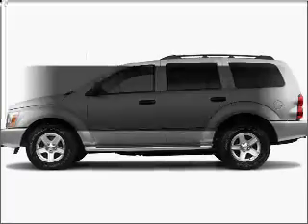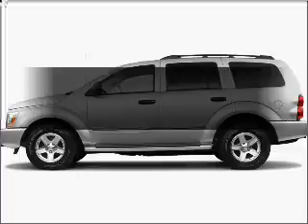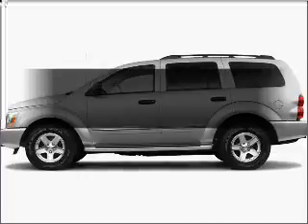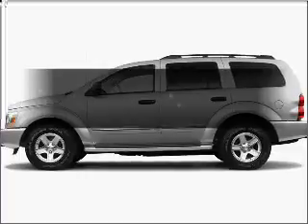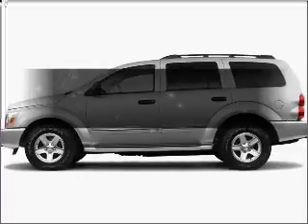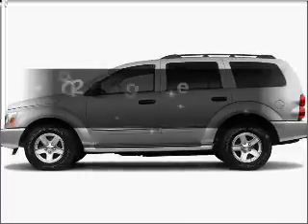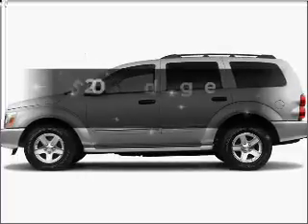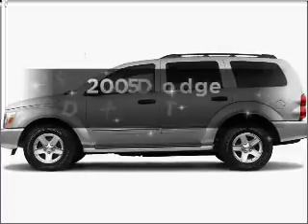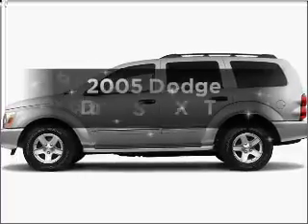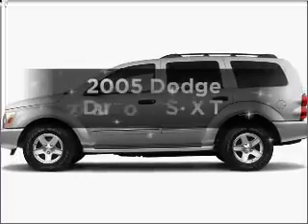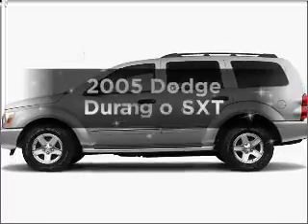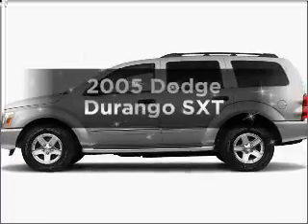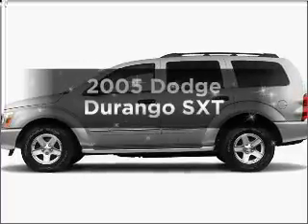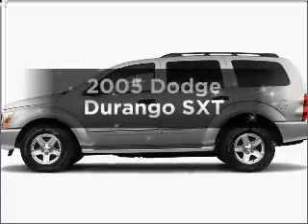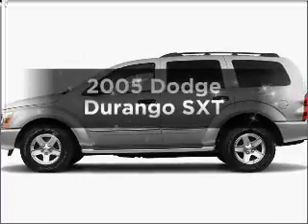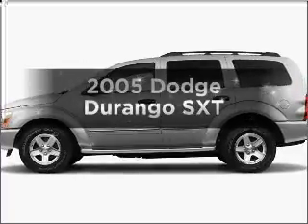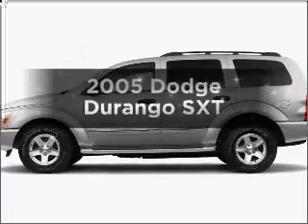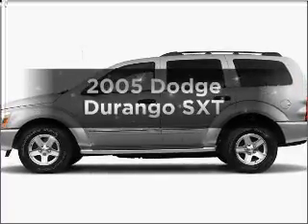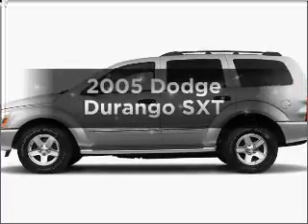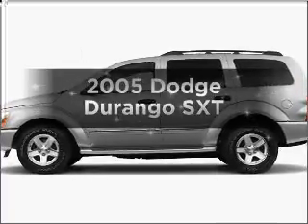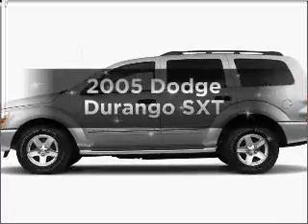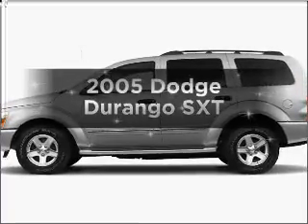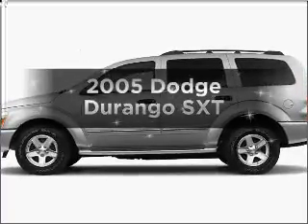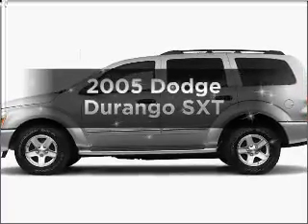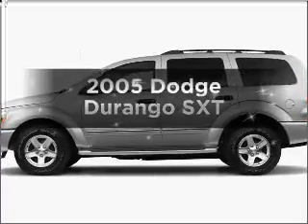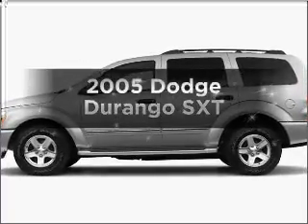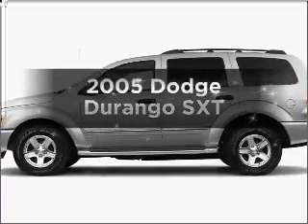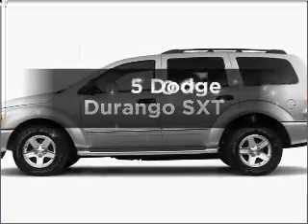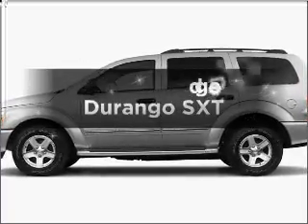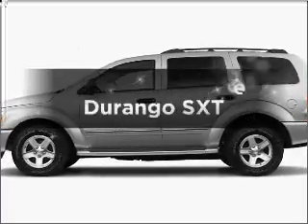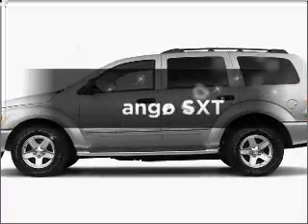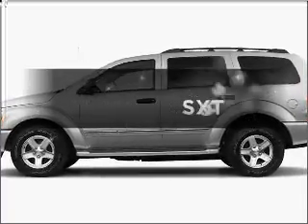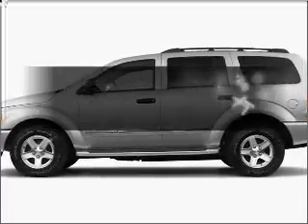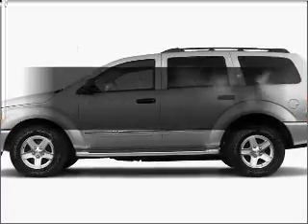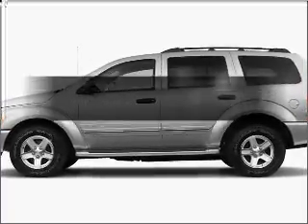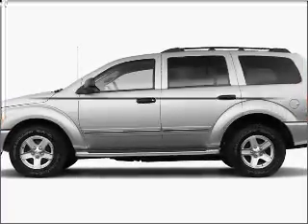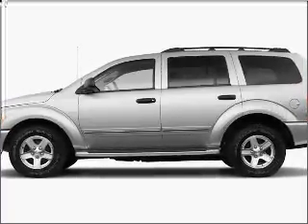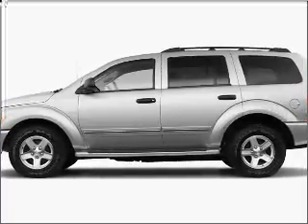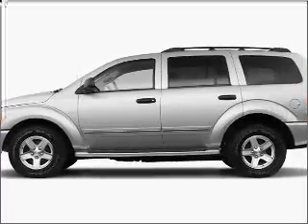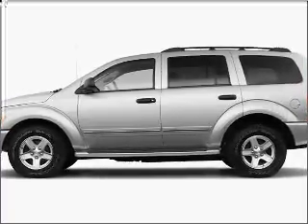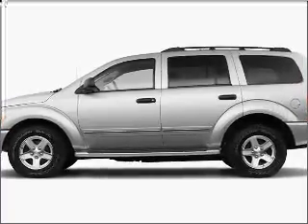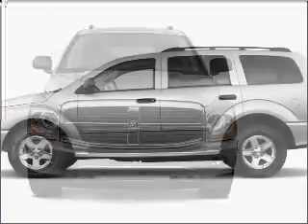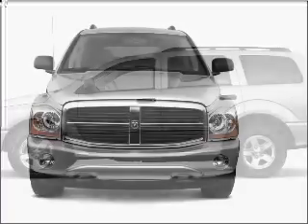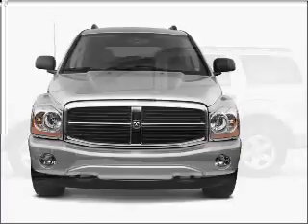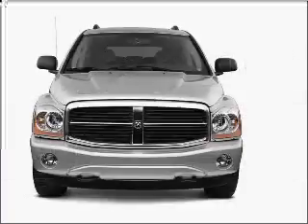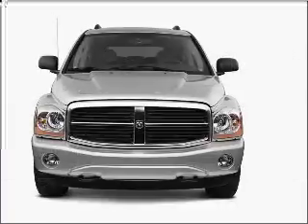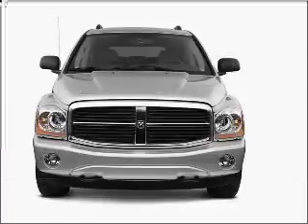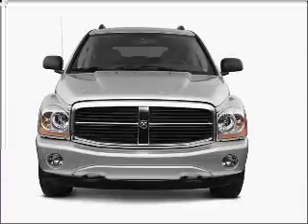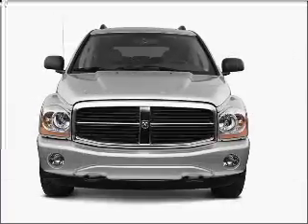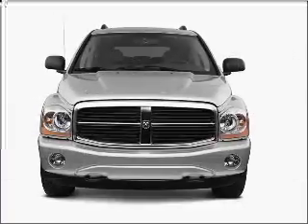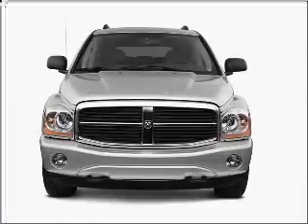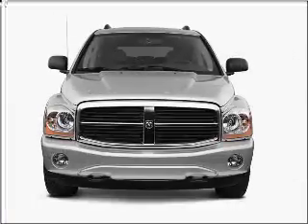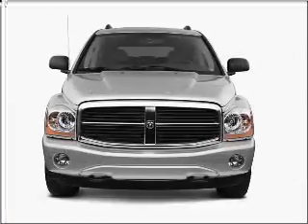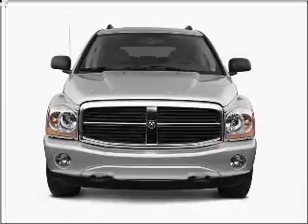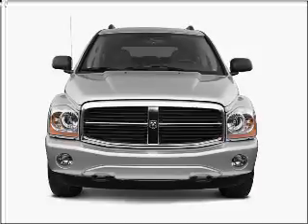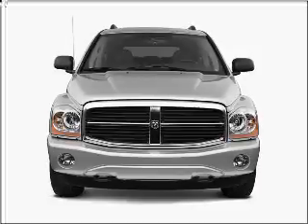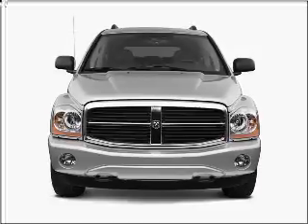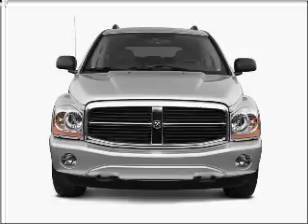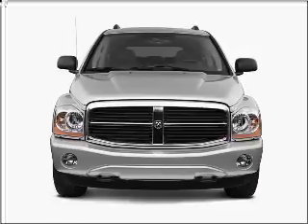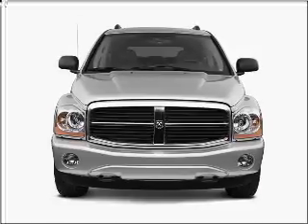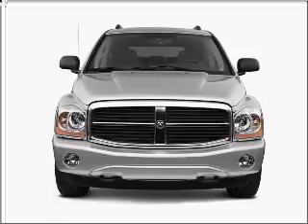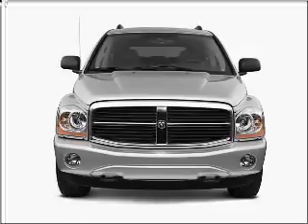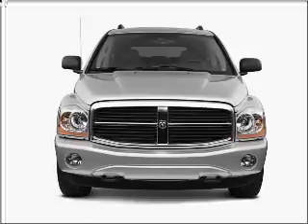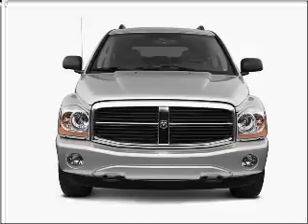Presenting the 2005 Dodge Durango. If you're looking for an automobile with great attributes, look no further.